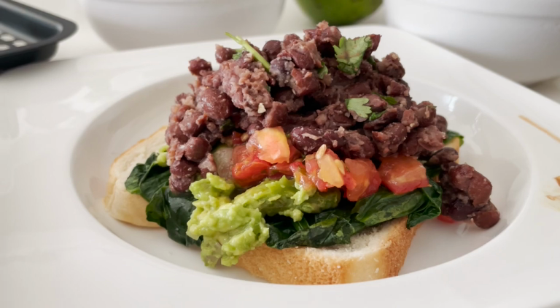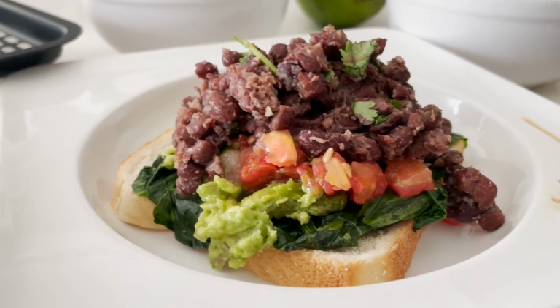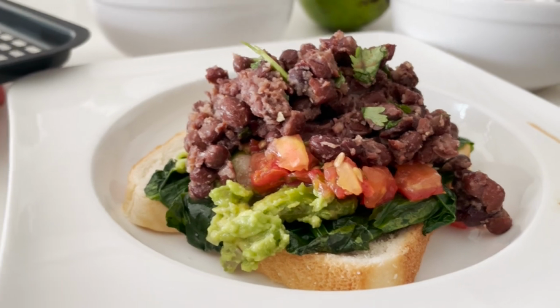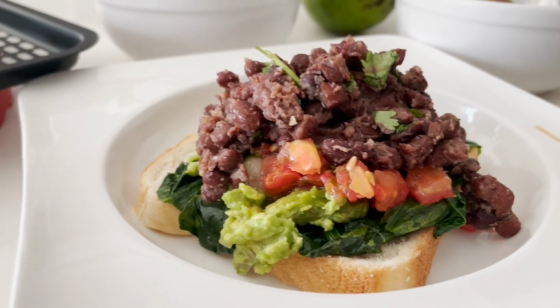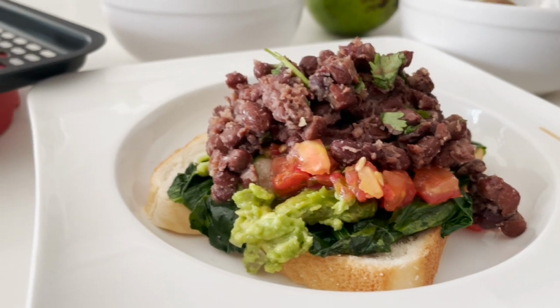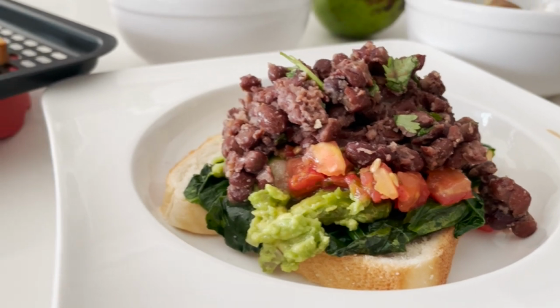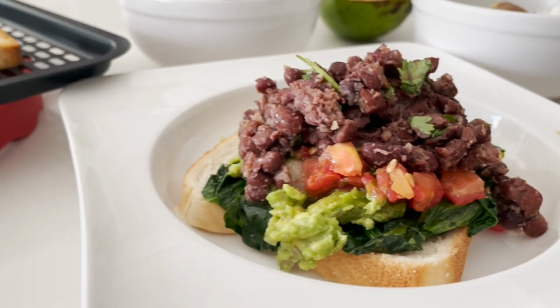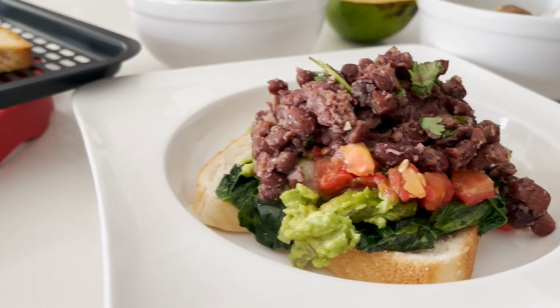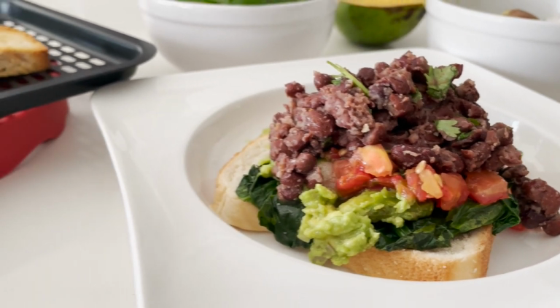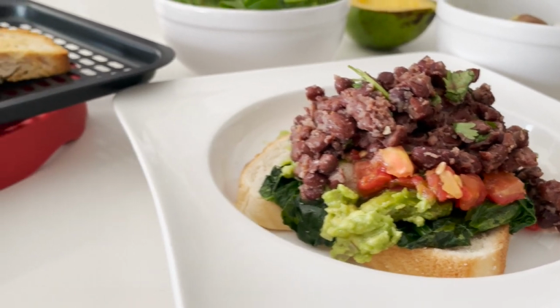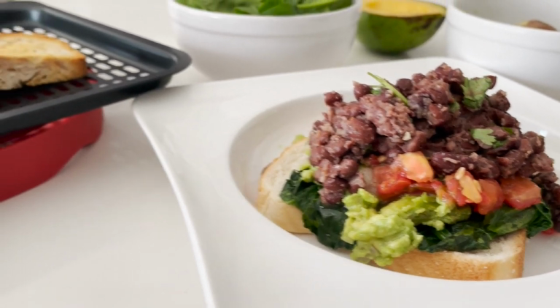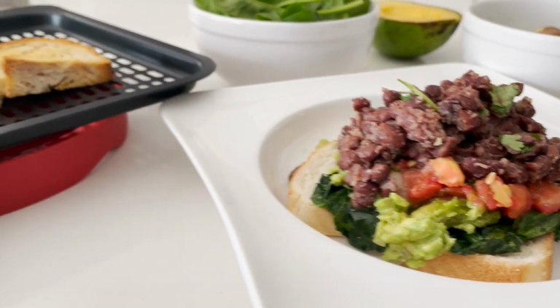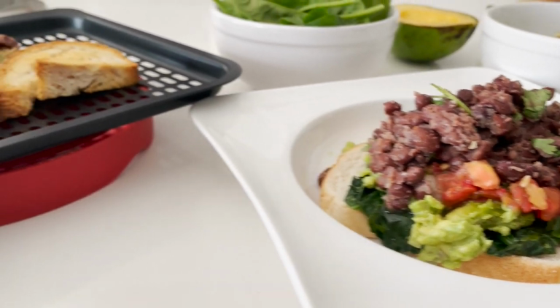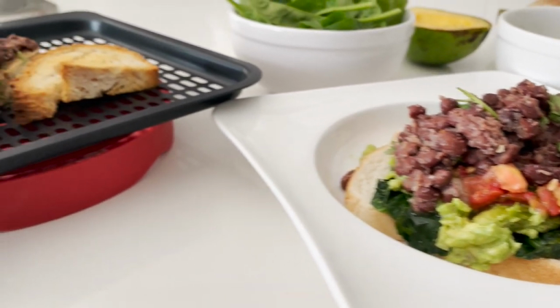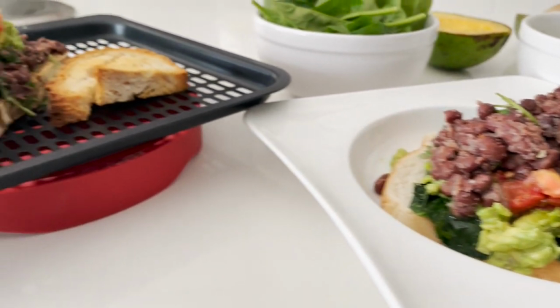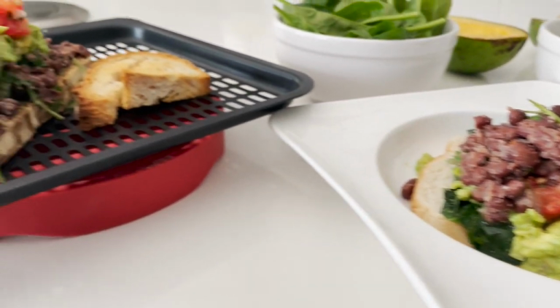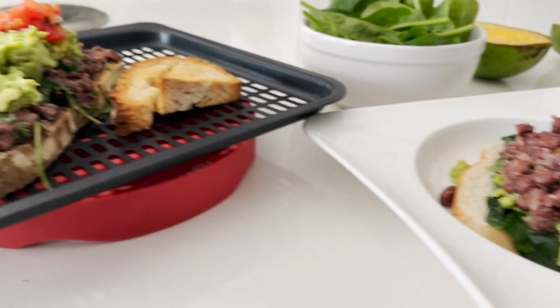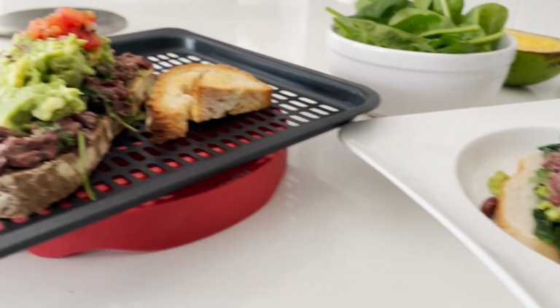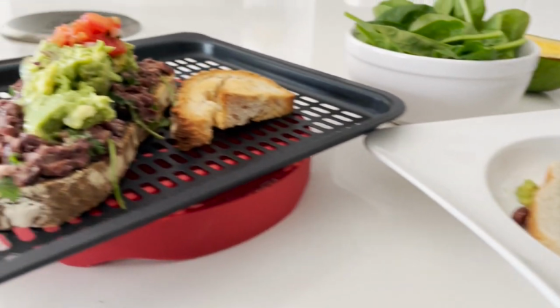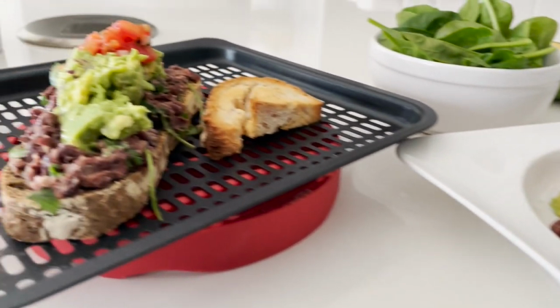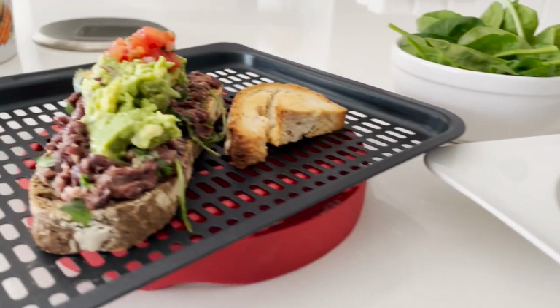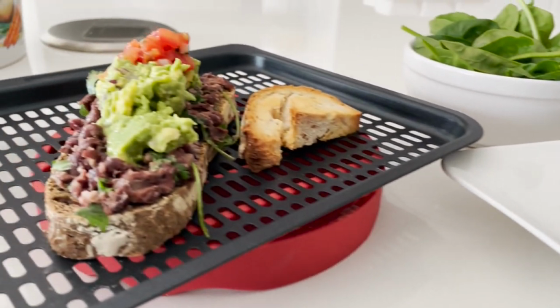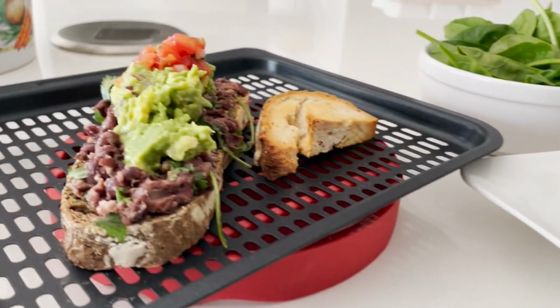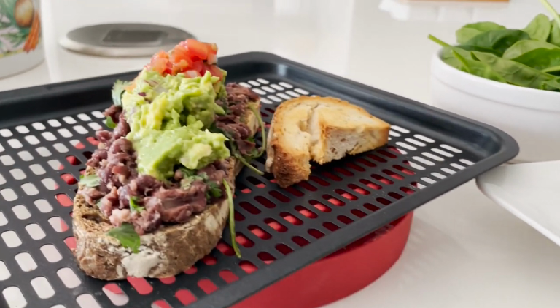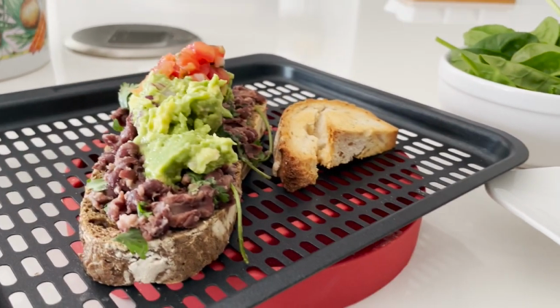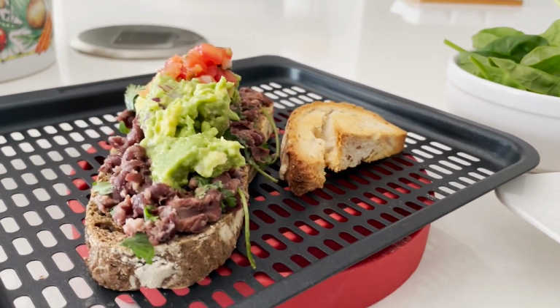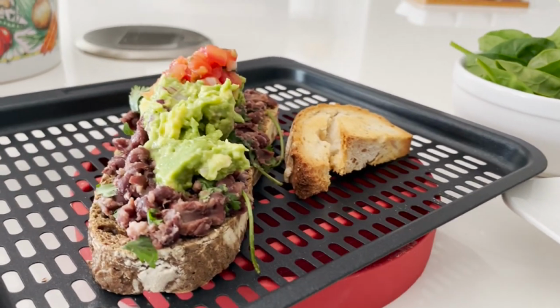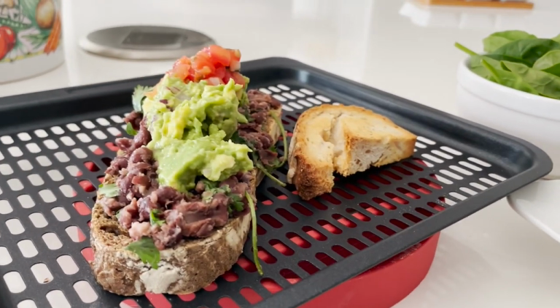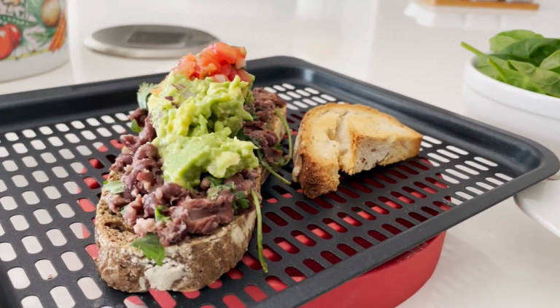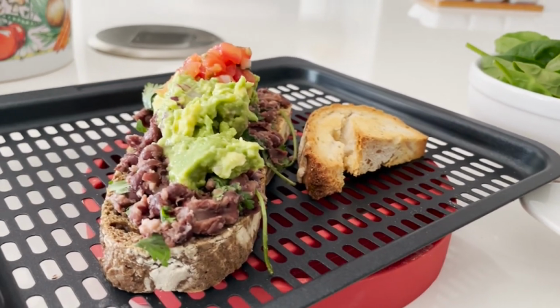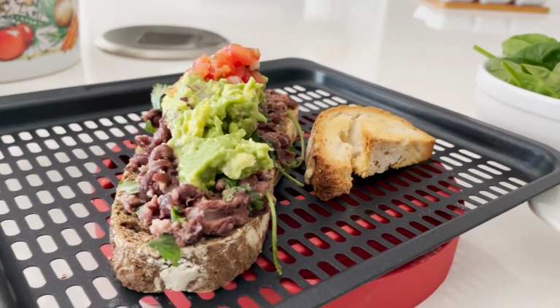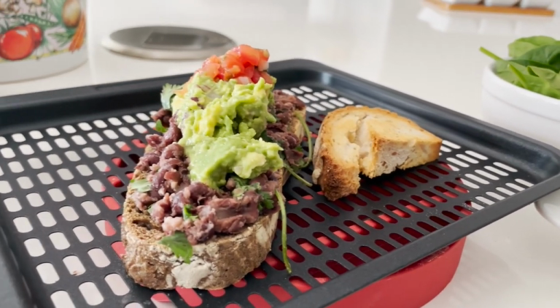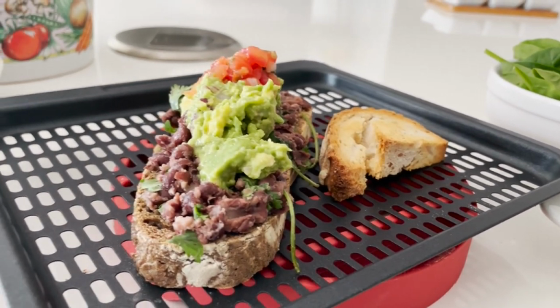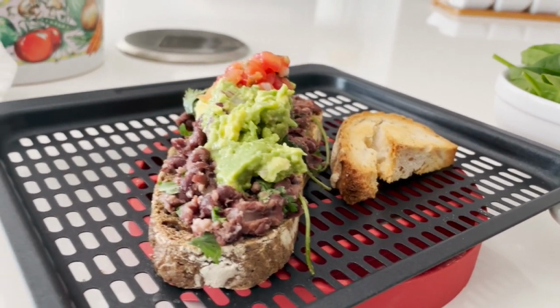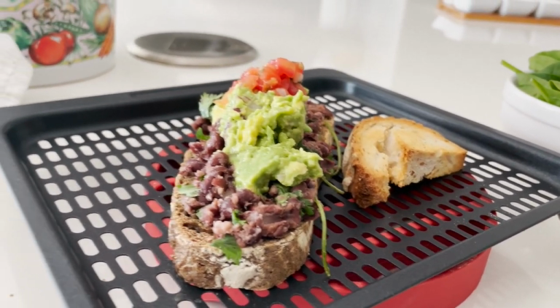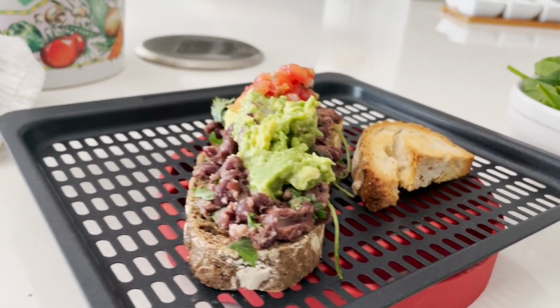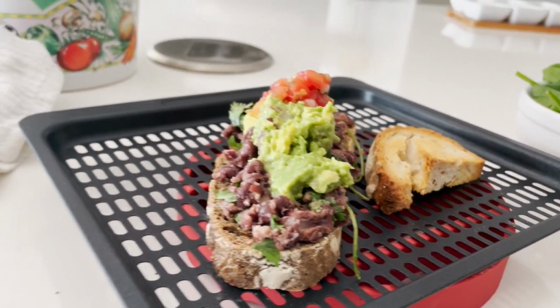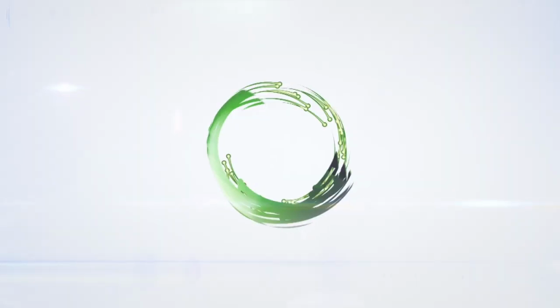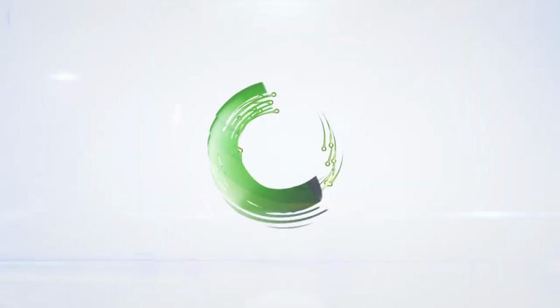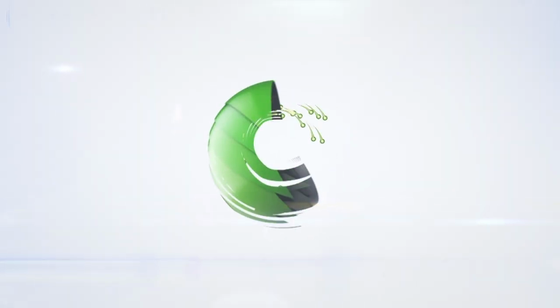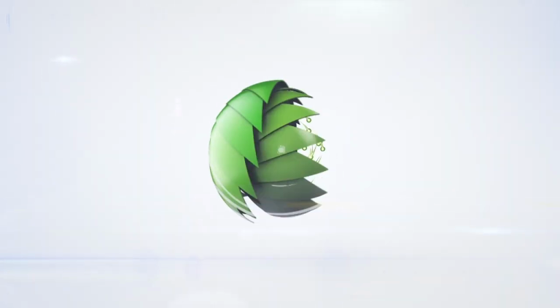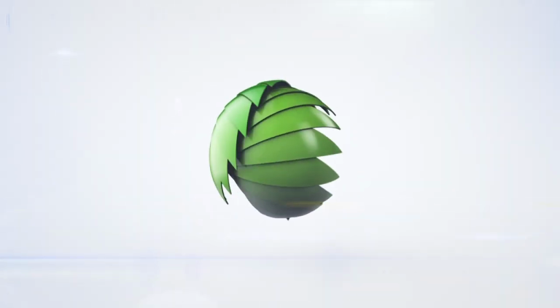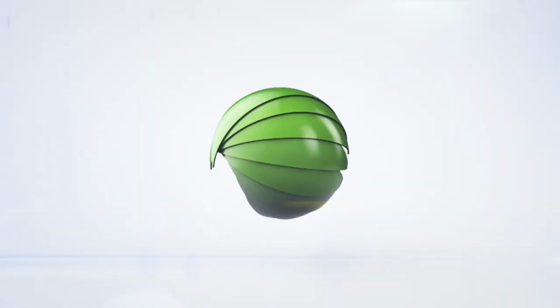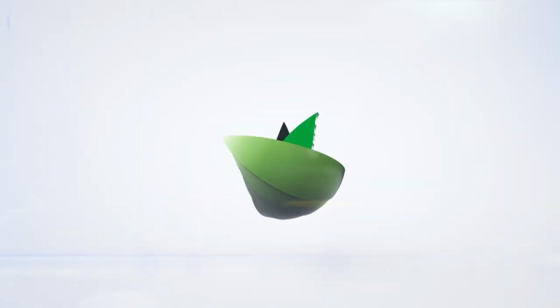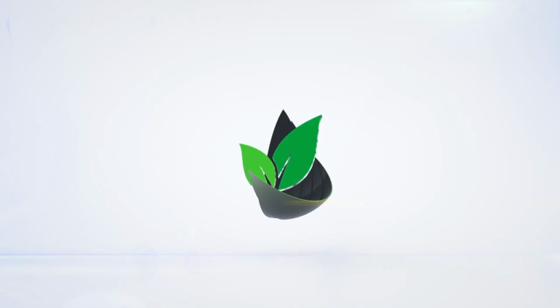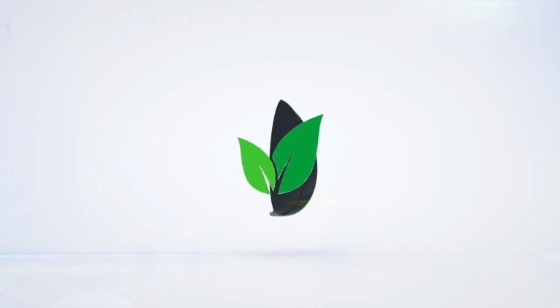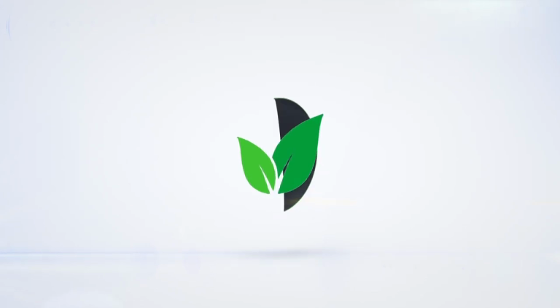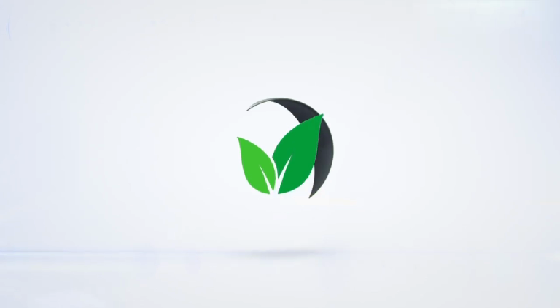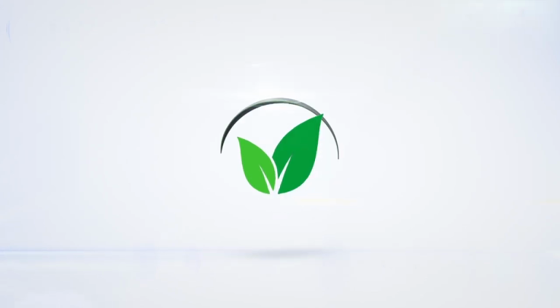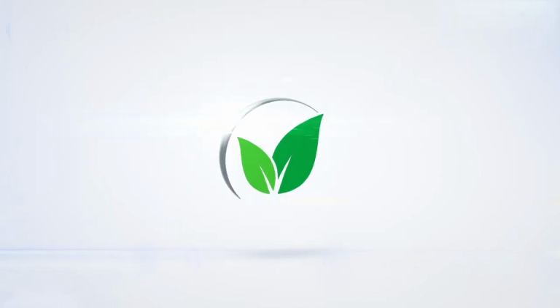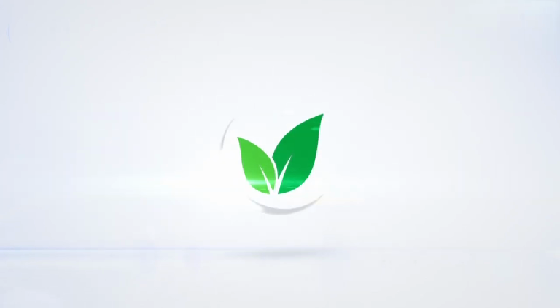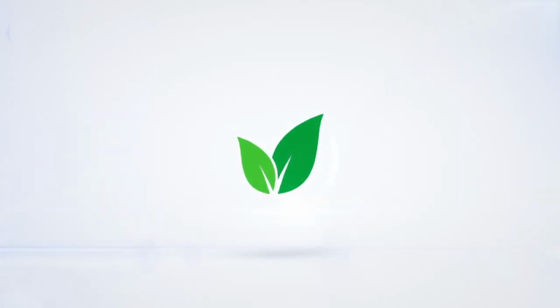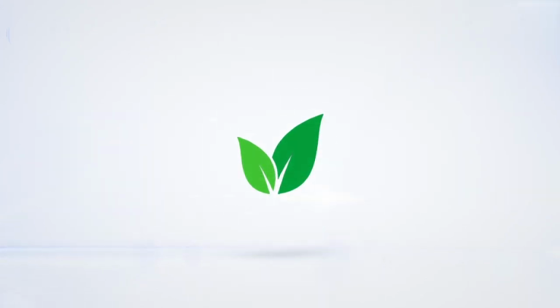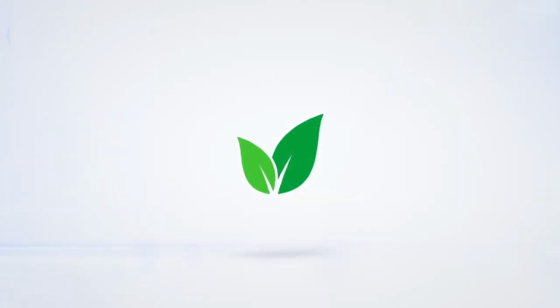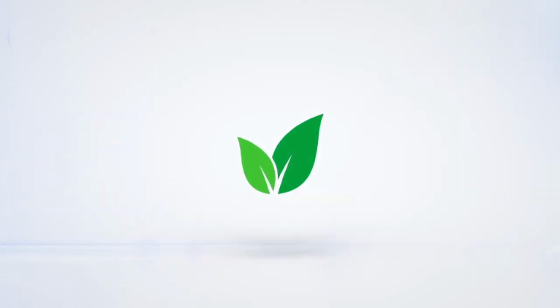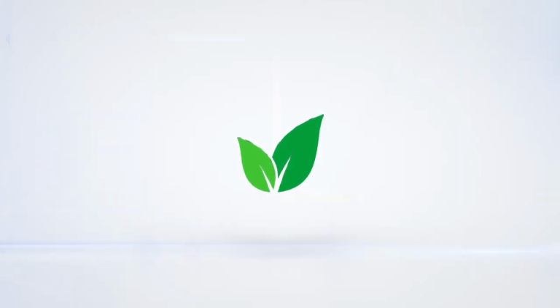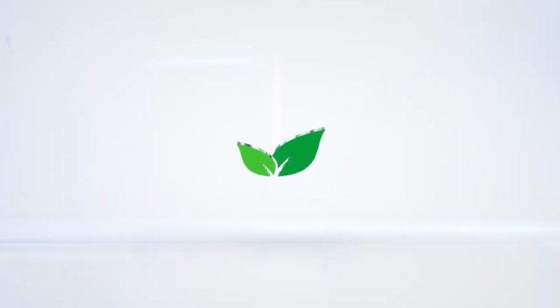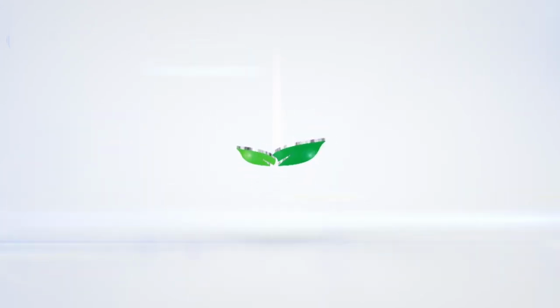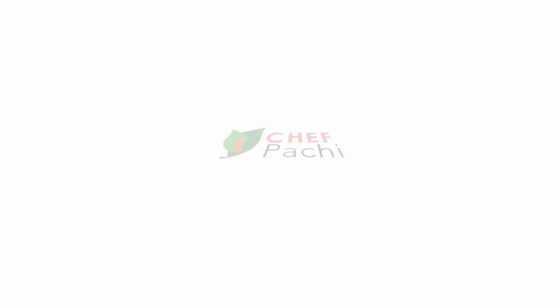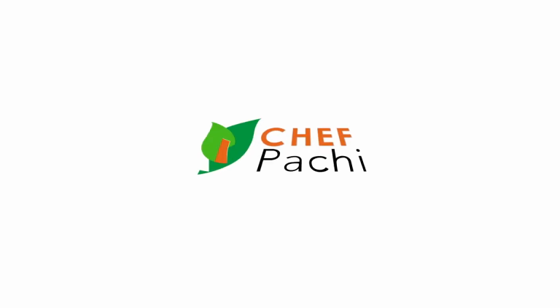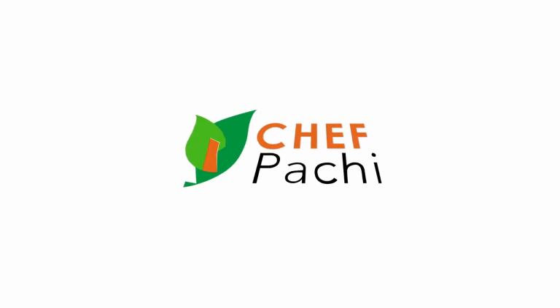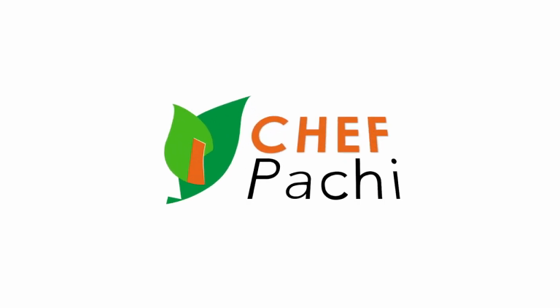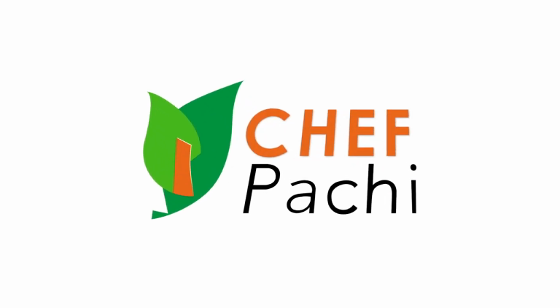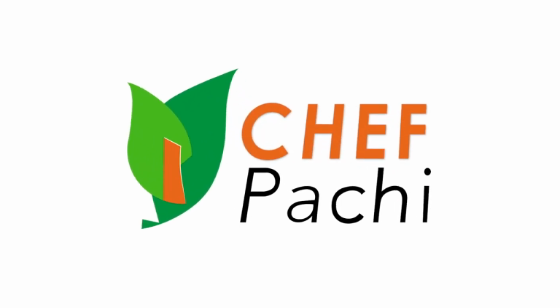Two amazing red bean sandwiches. Eat delicious and lose weight with Chef Pachi.